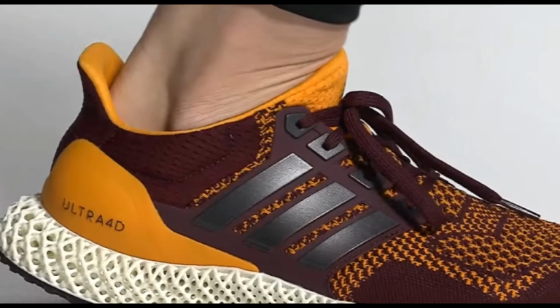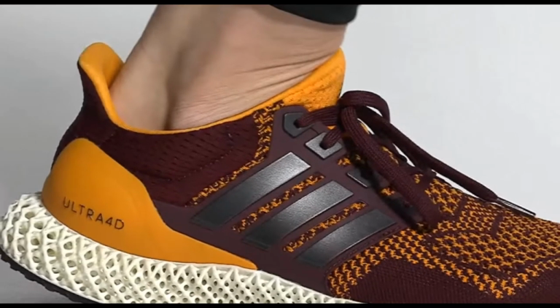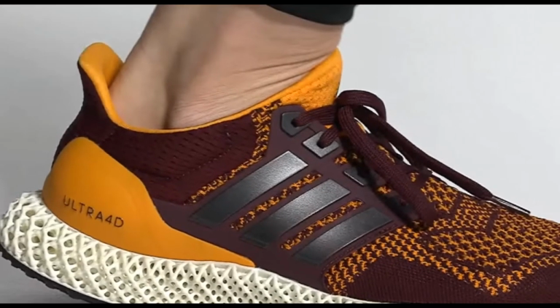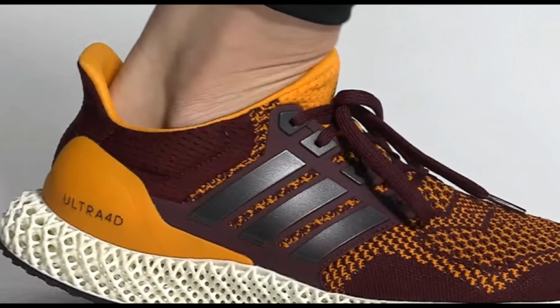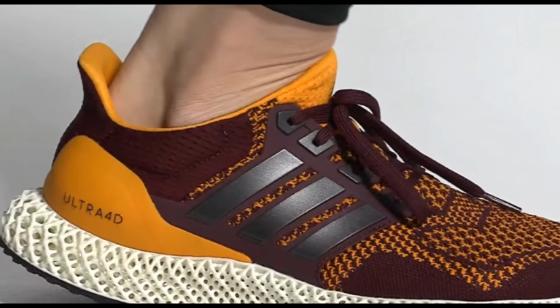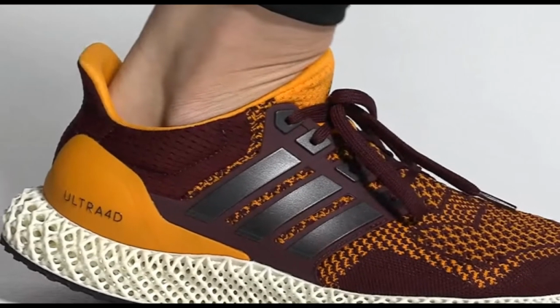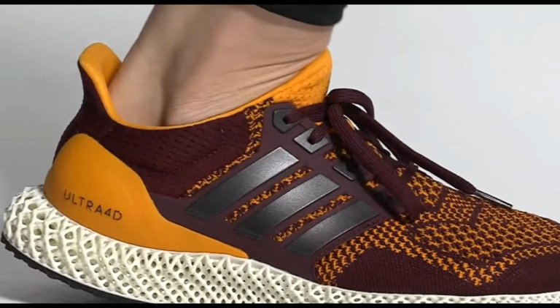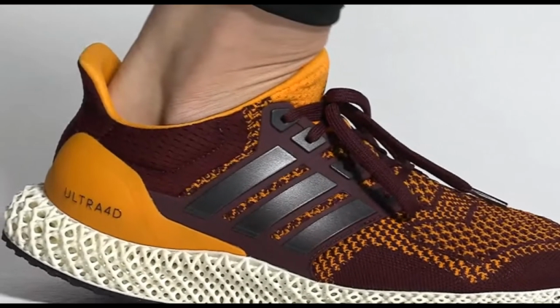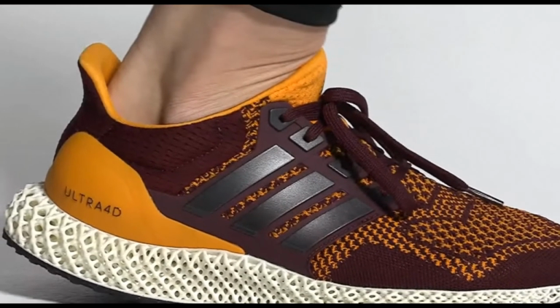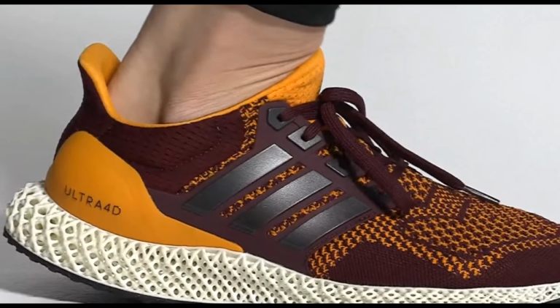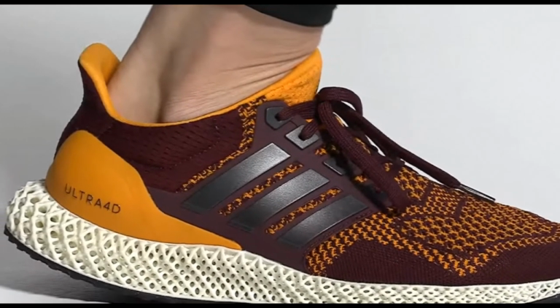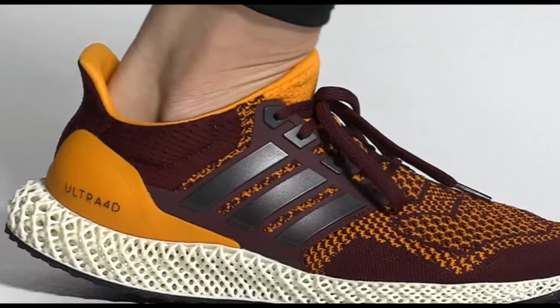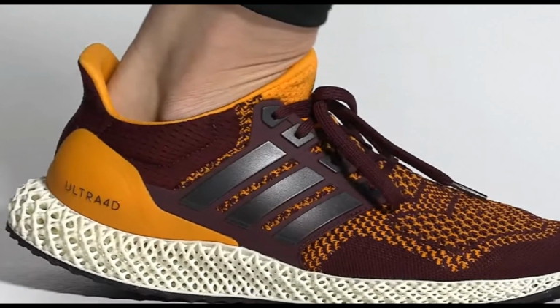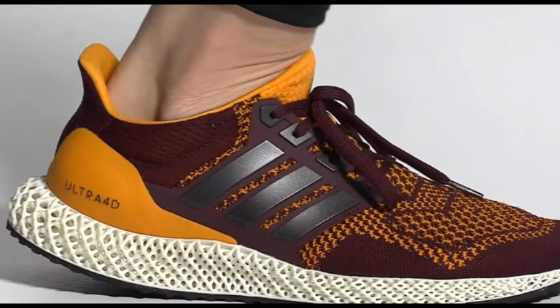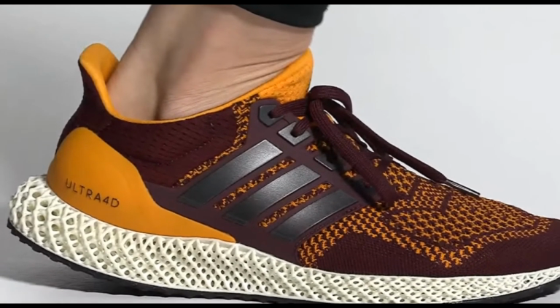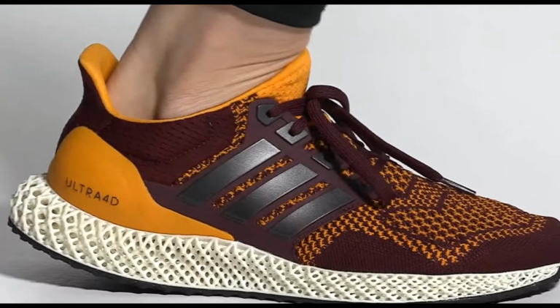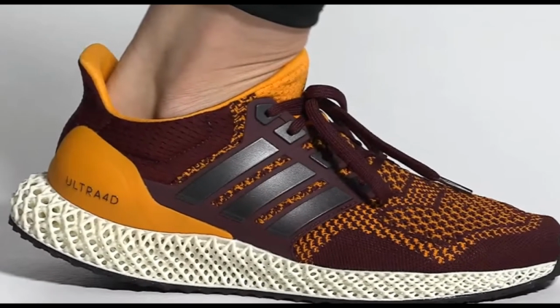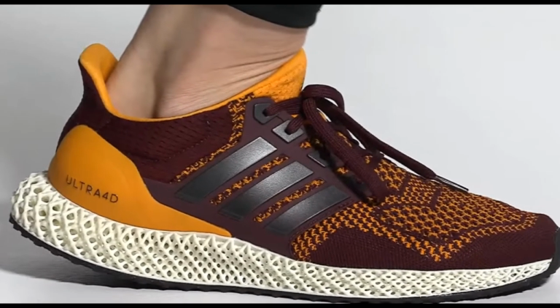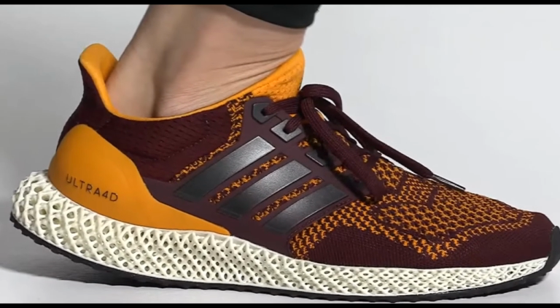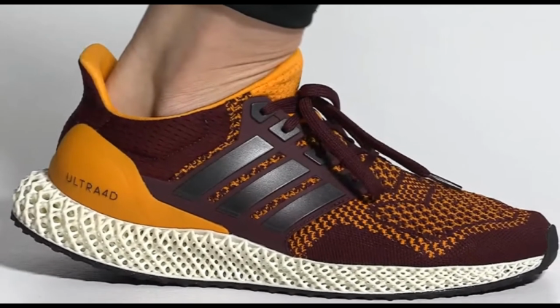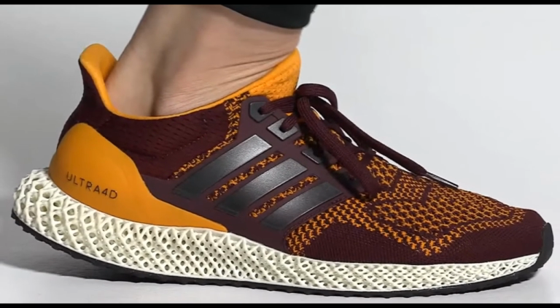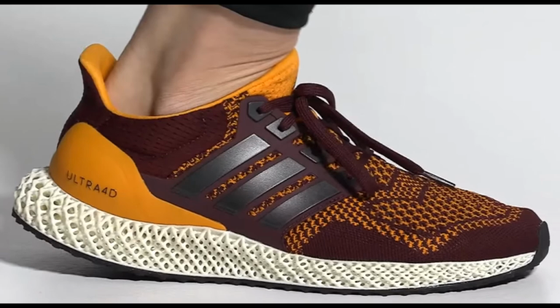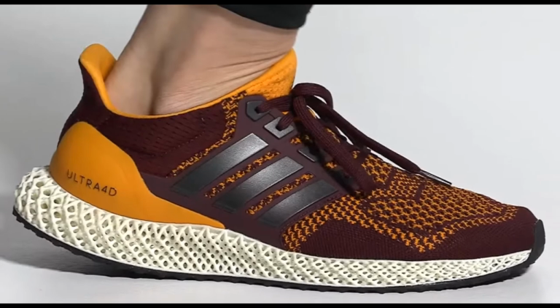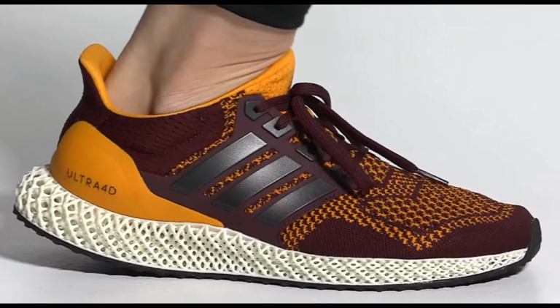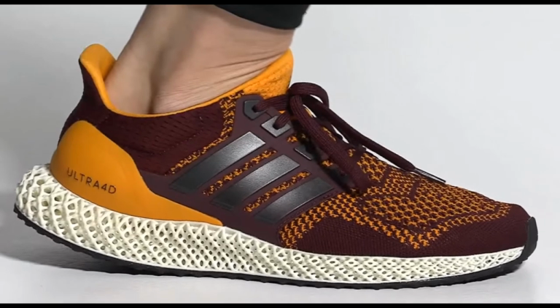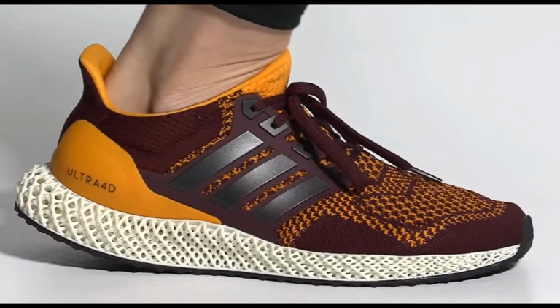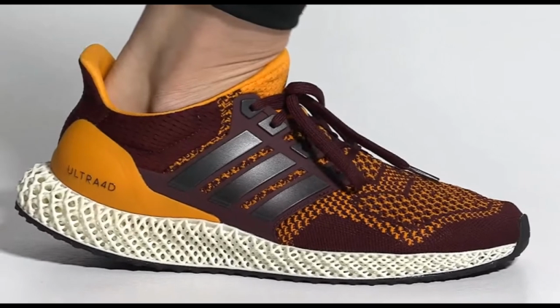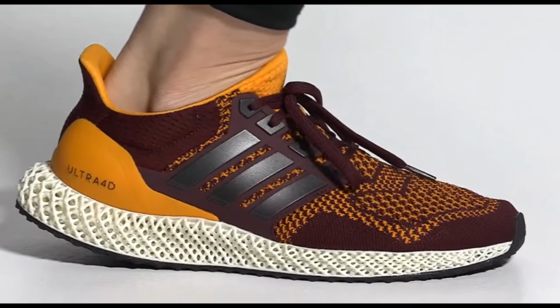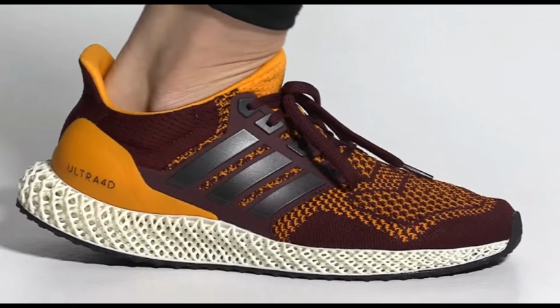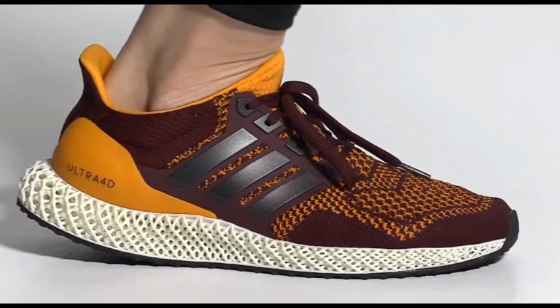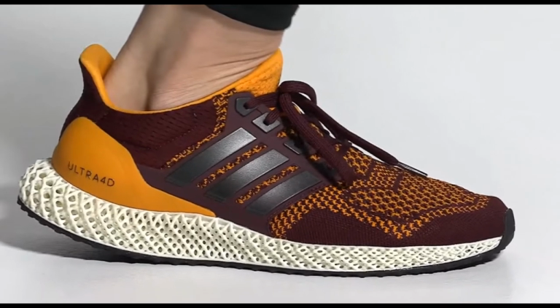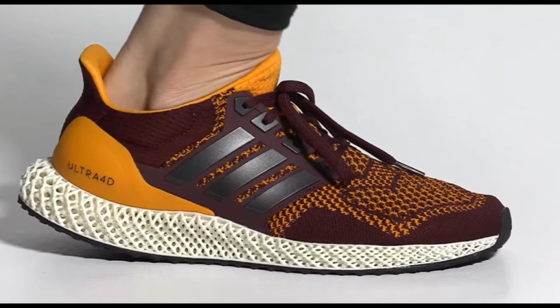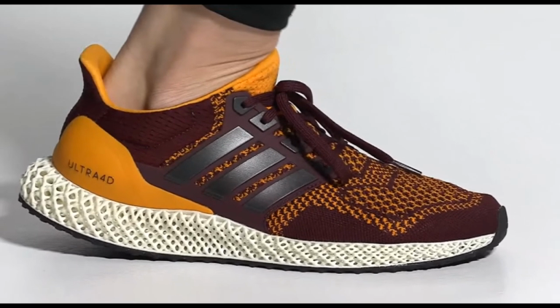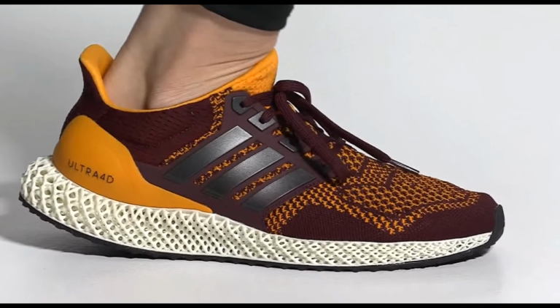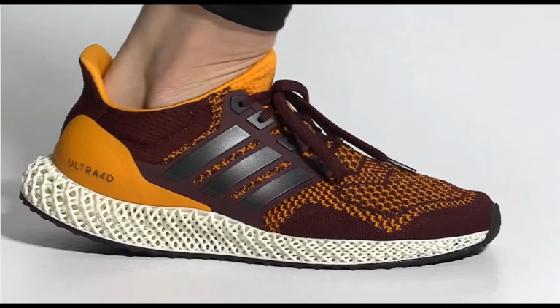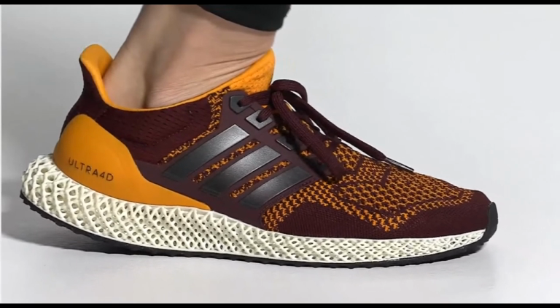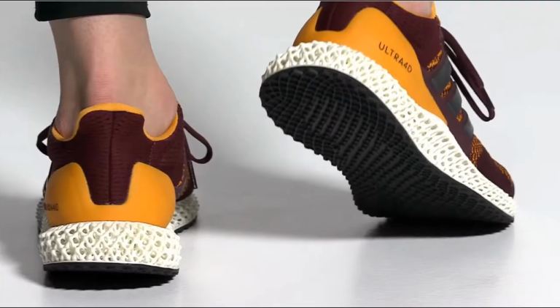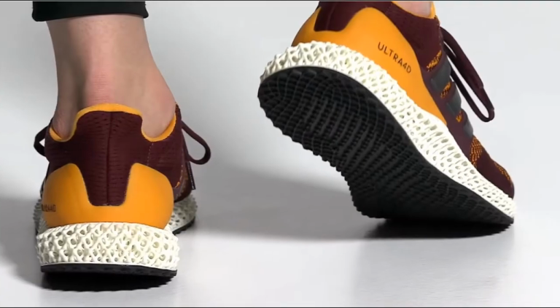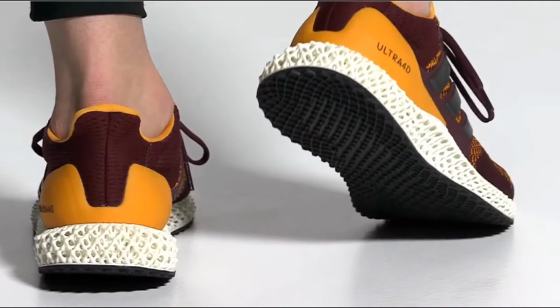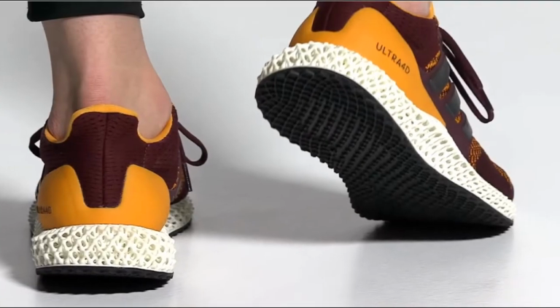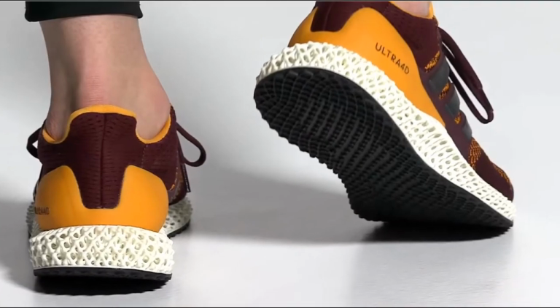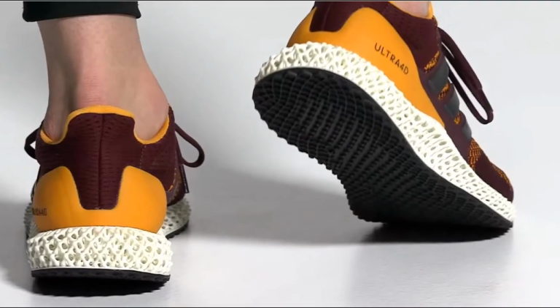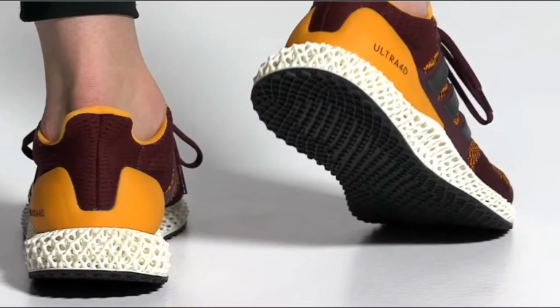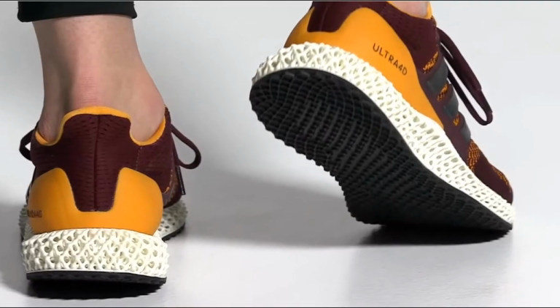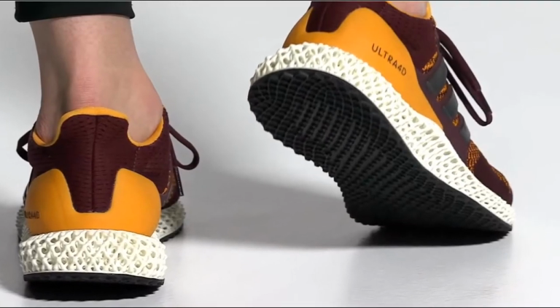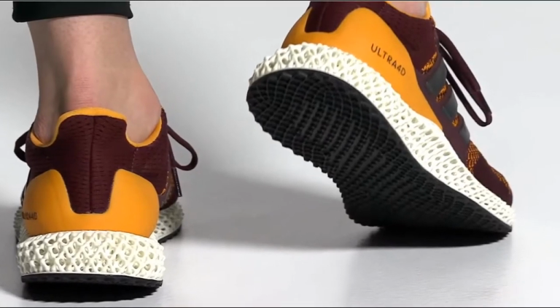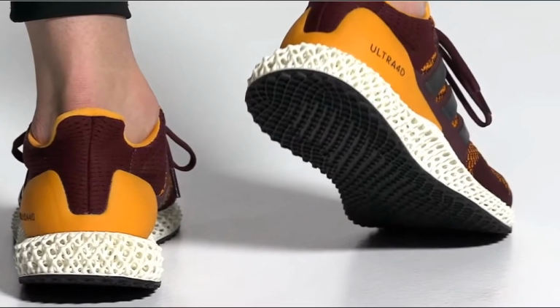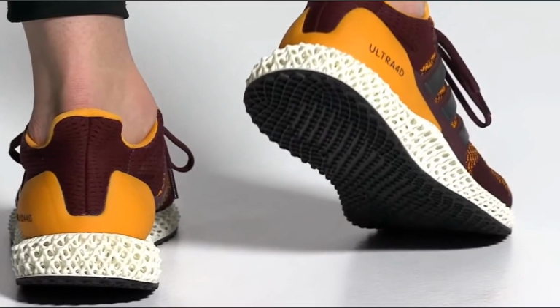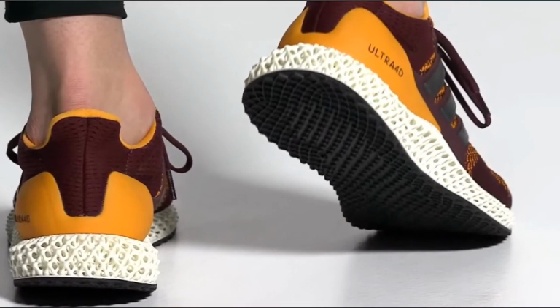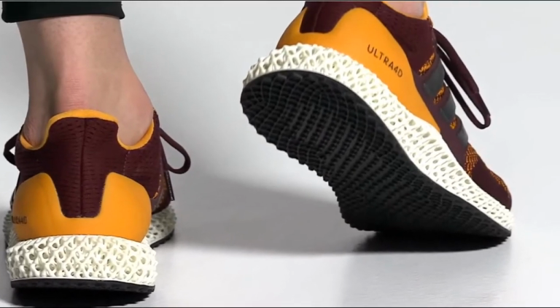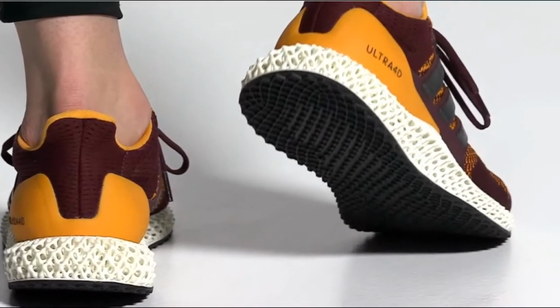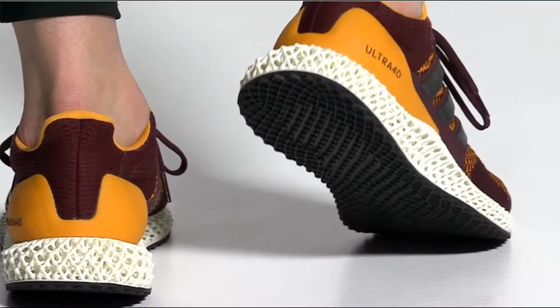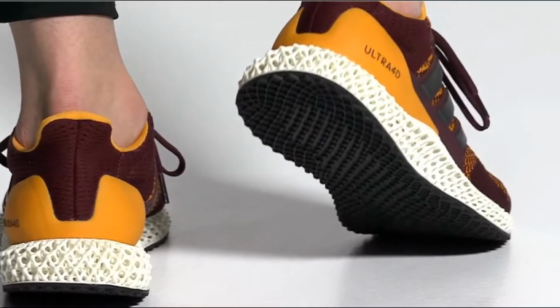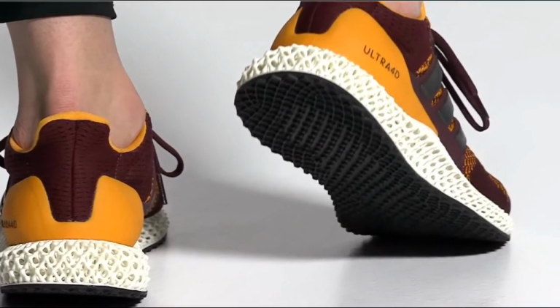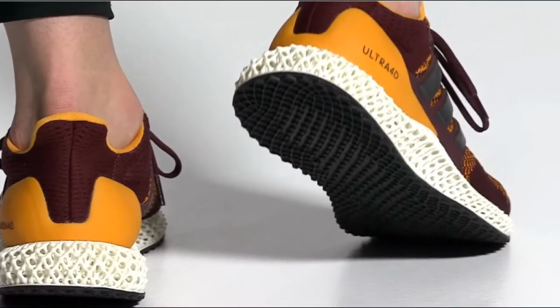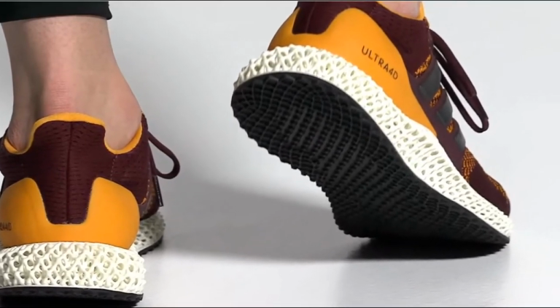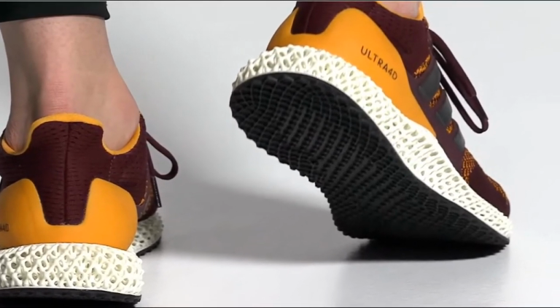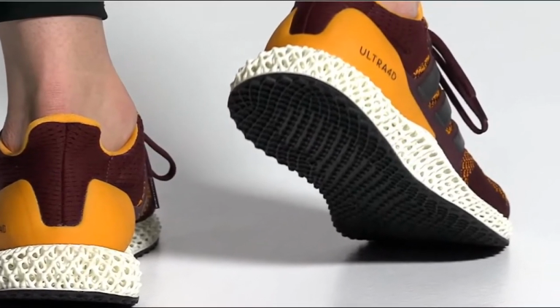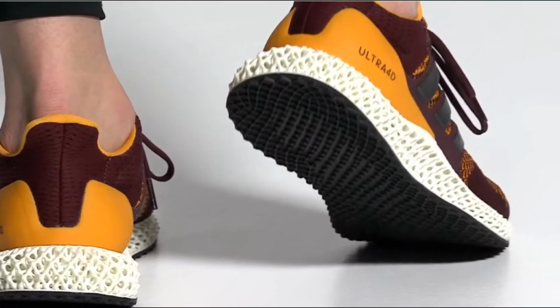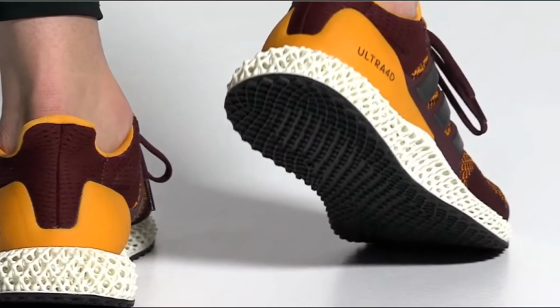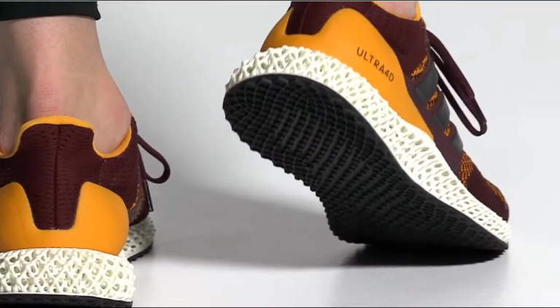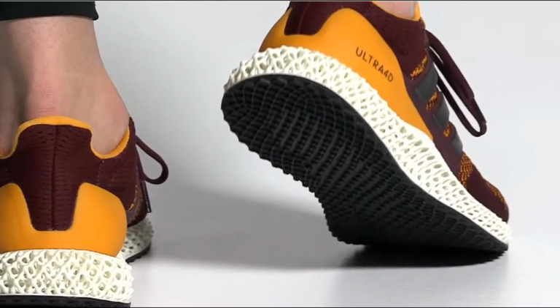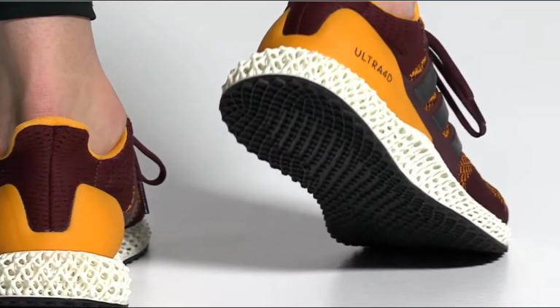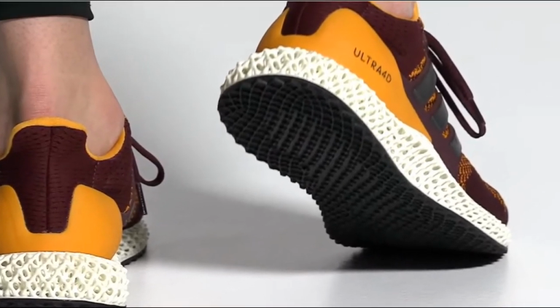A foot-hugging knit upper is supplemented with a supportive cage and heel counter, and a high traction outsole keeps you secure on your feet.